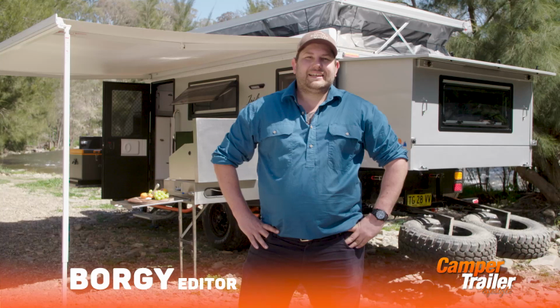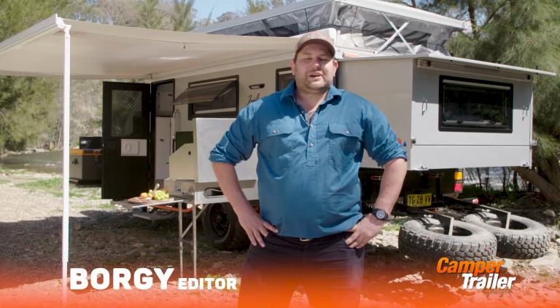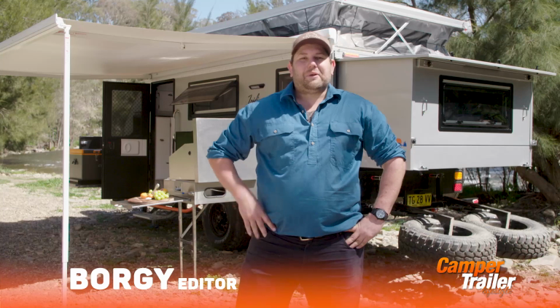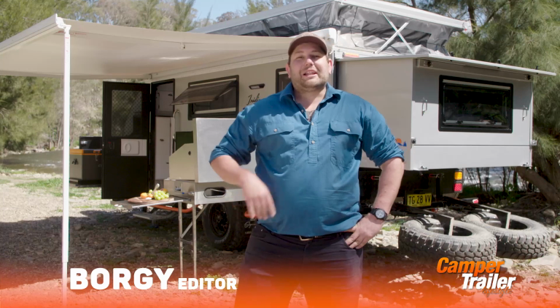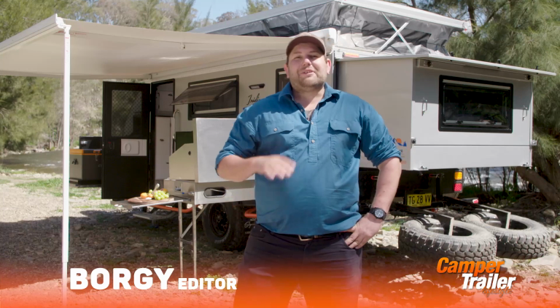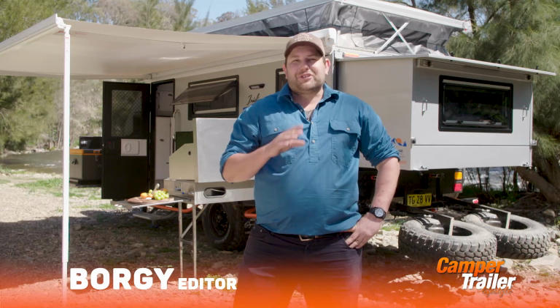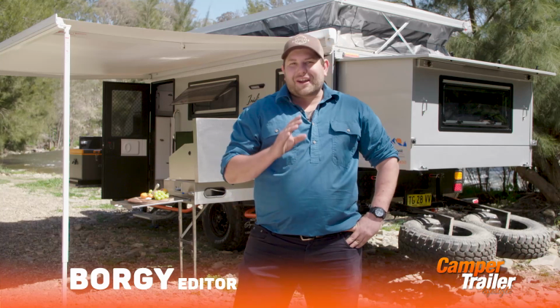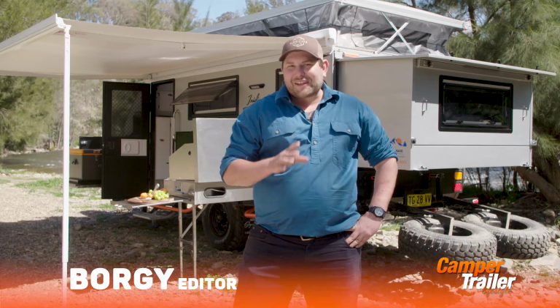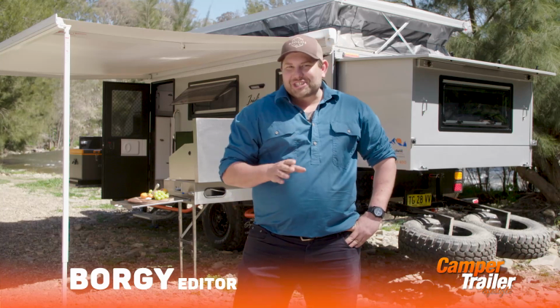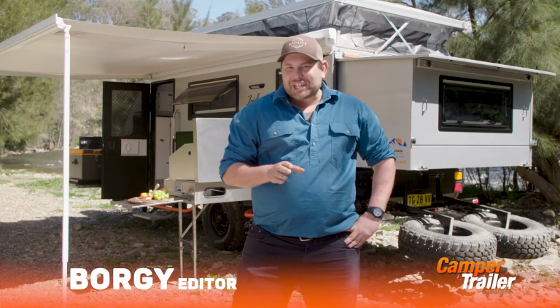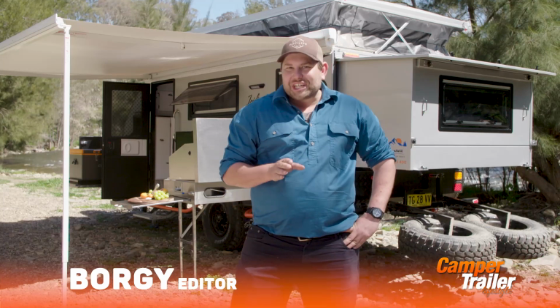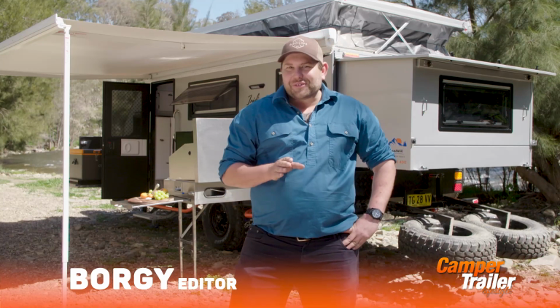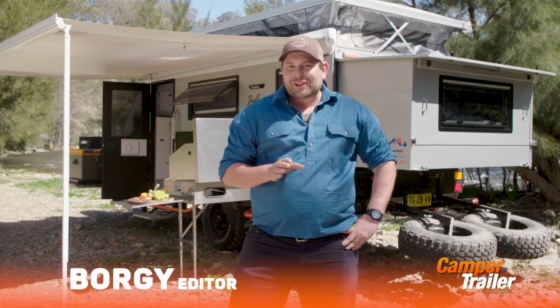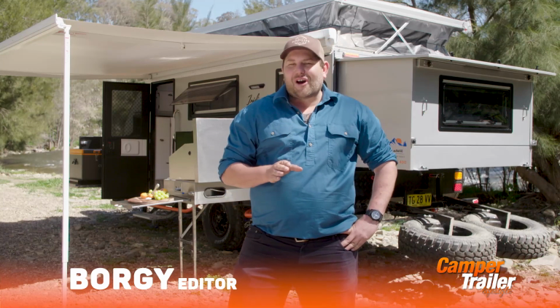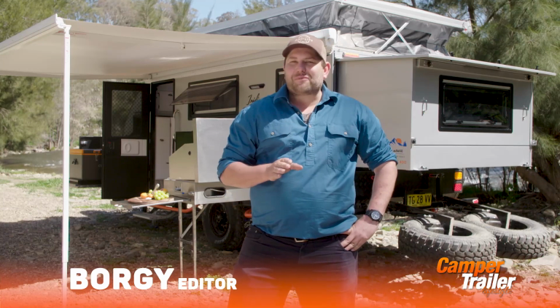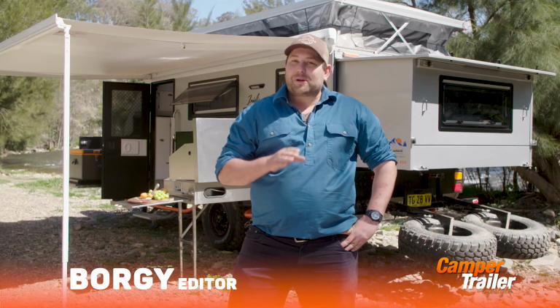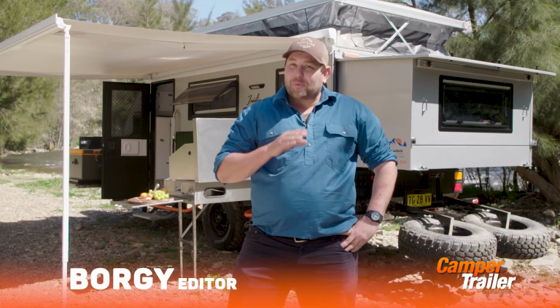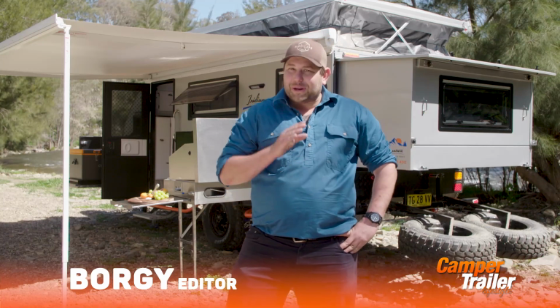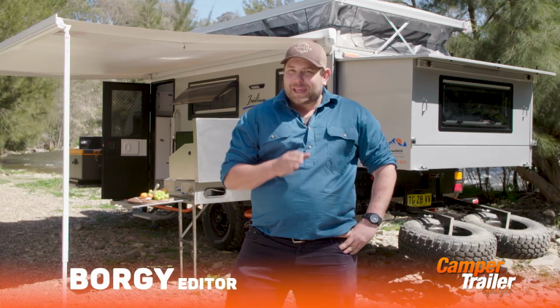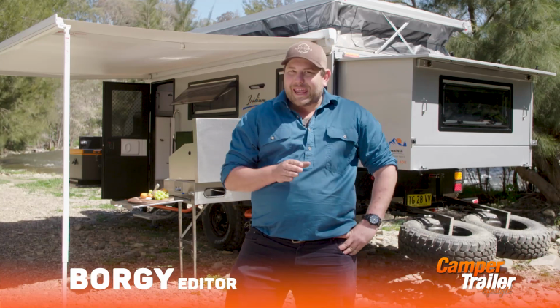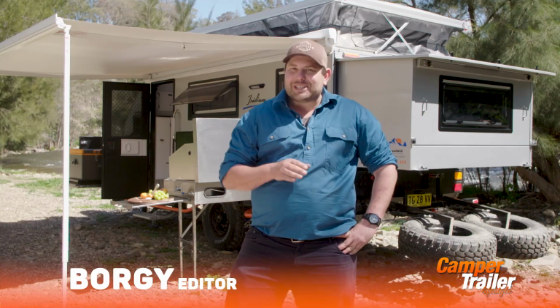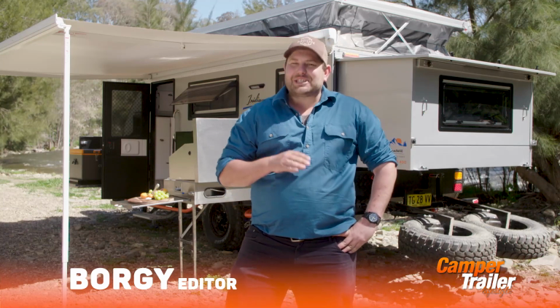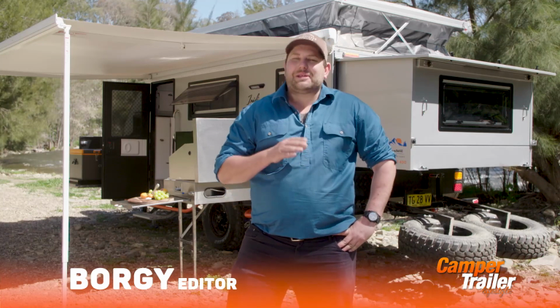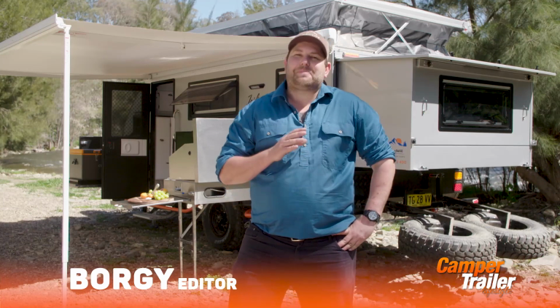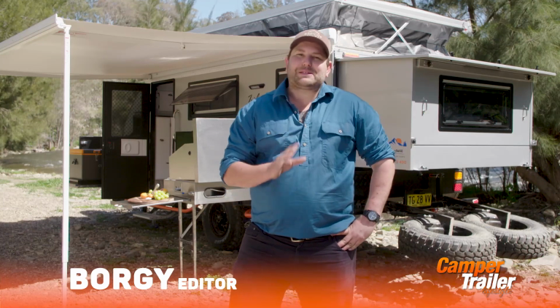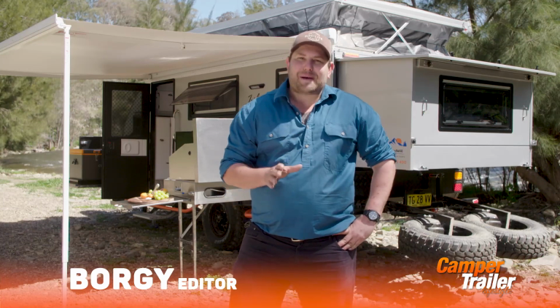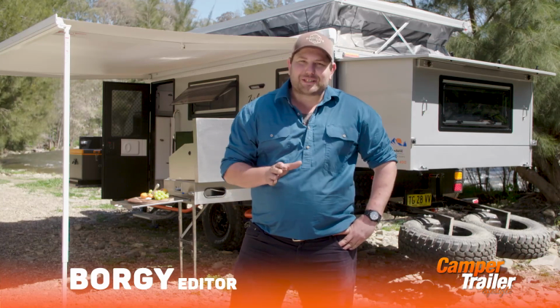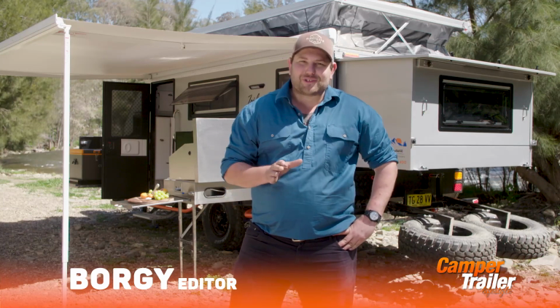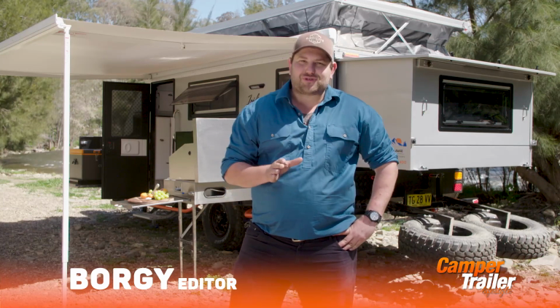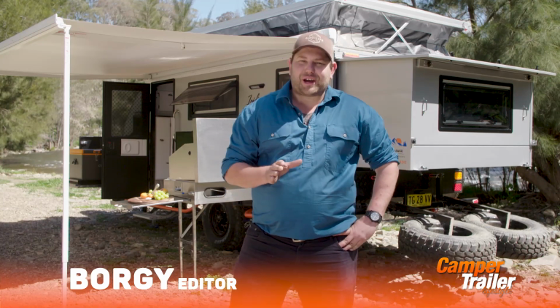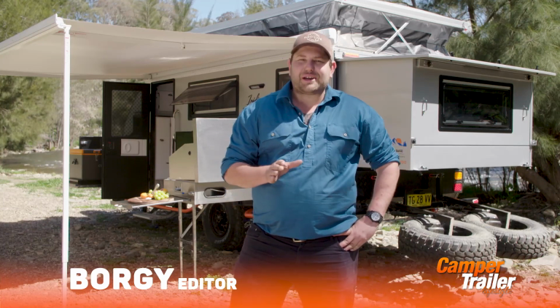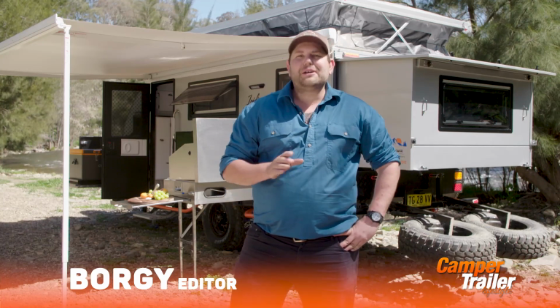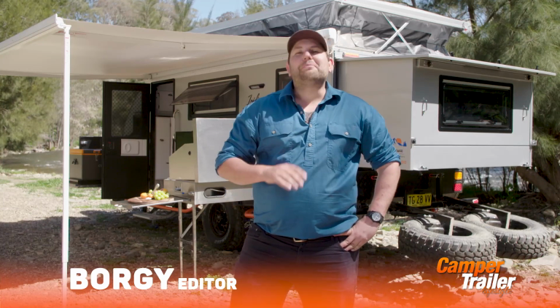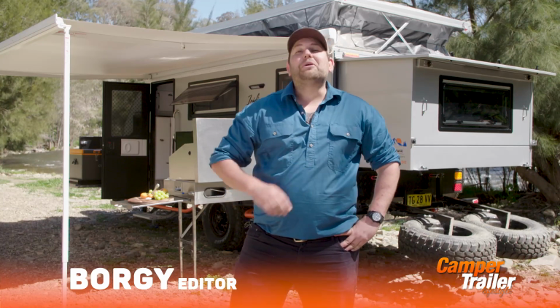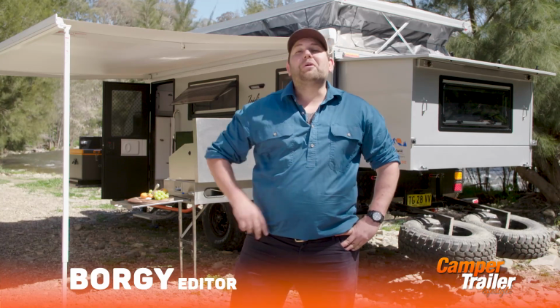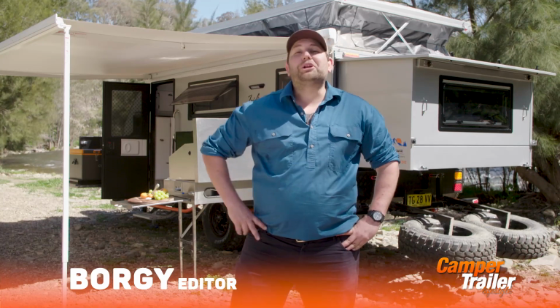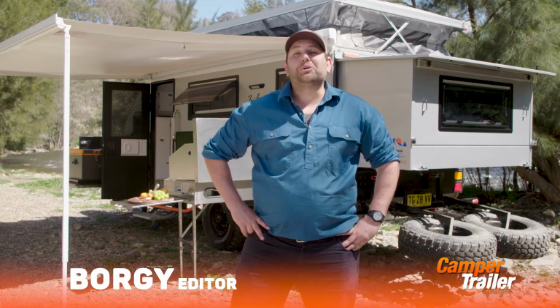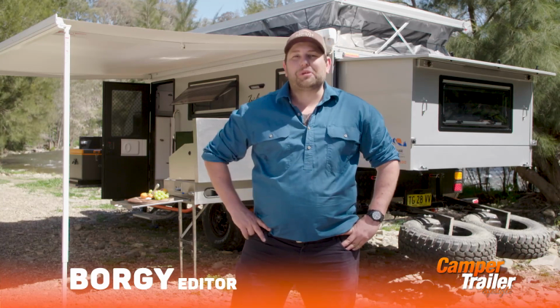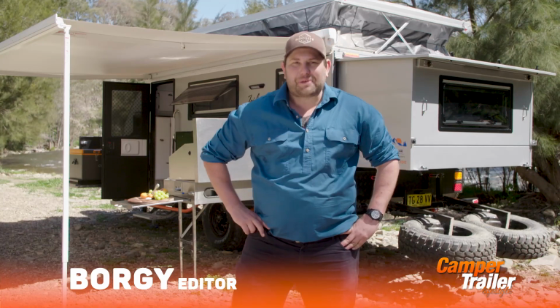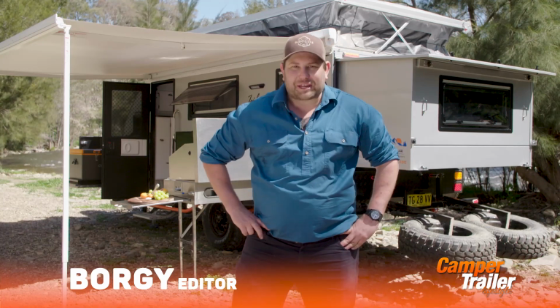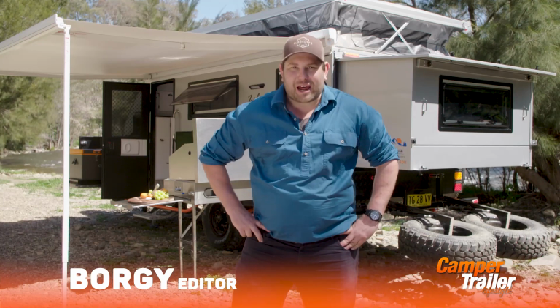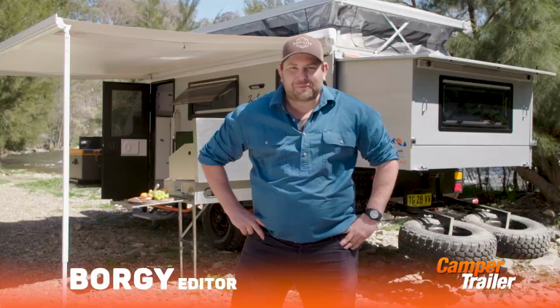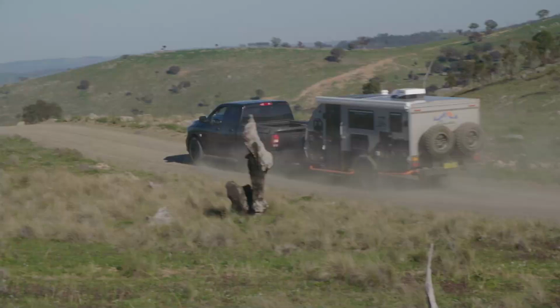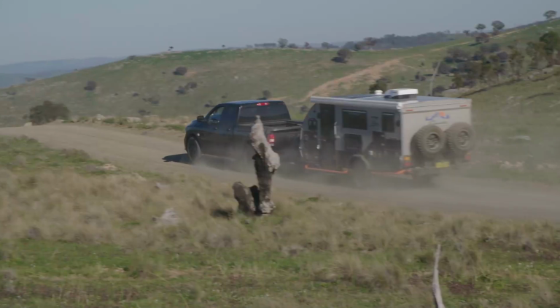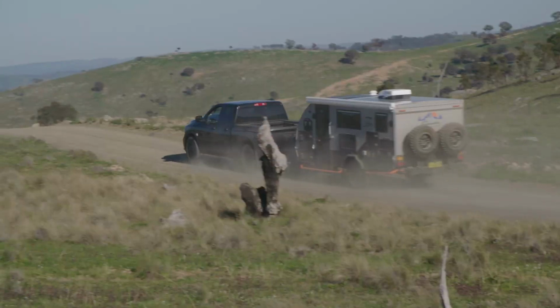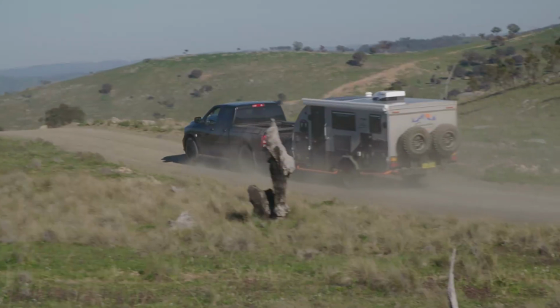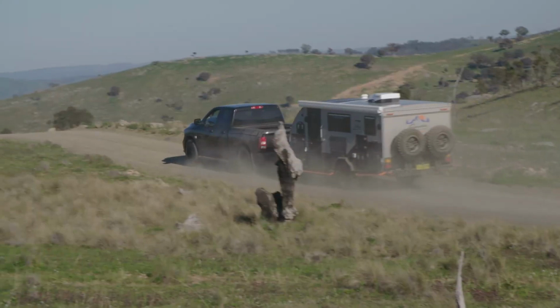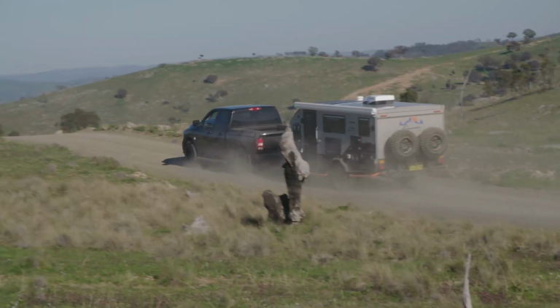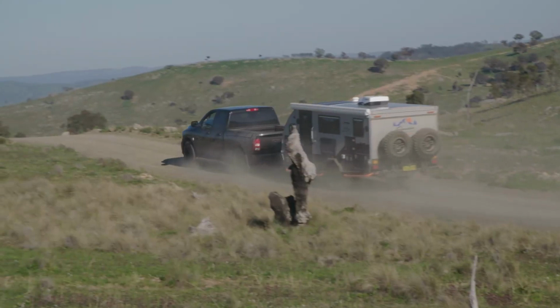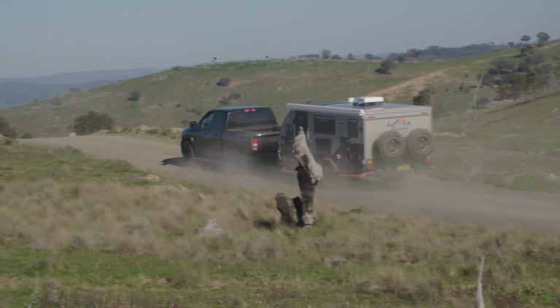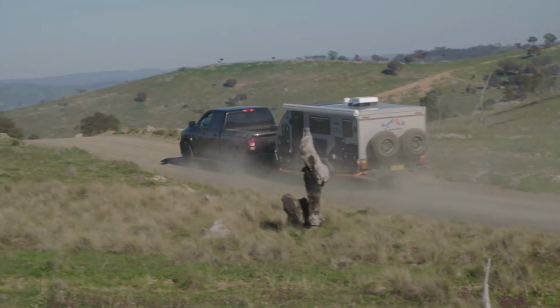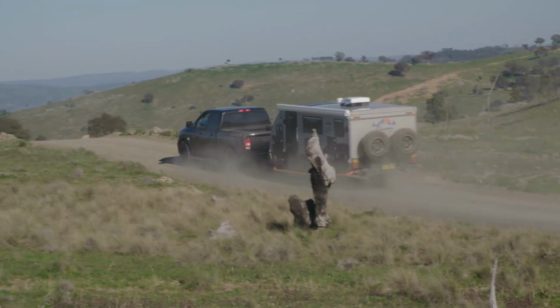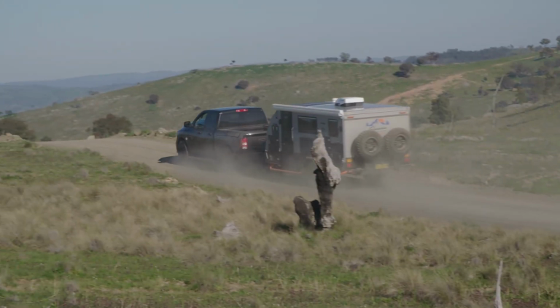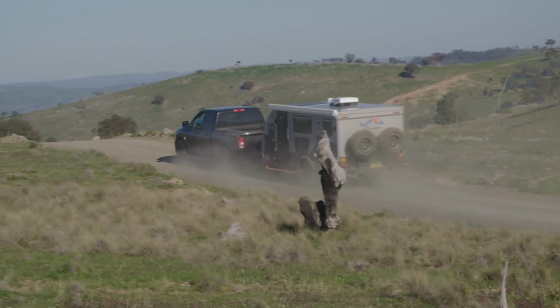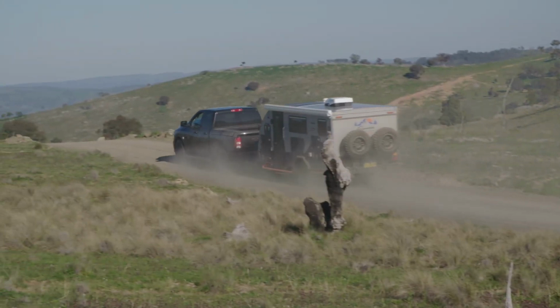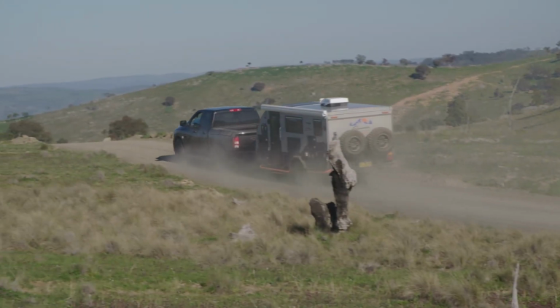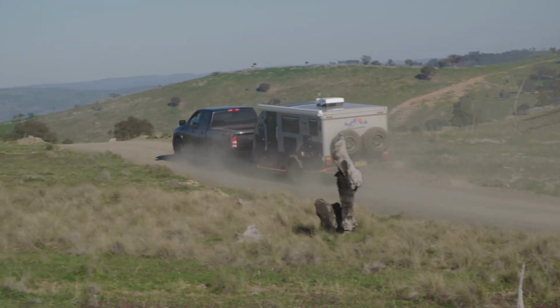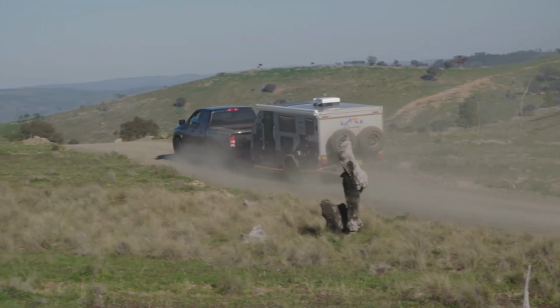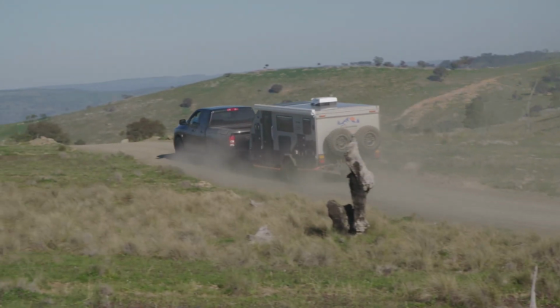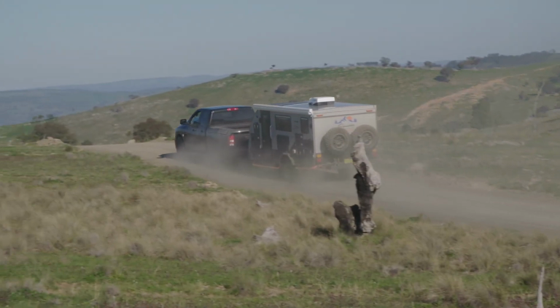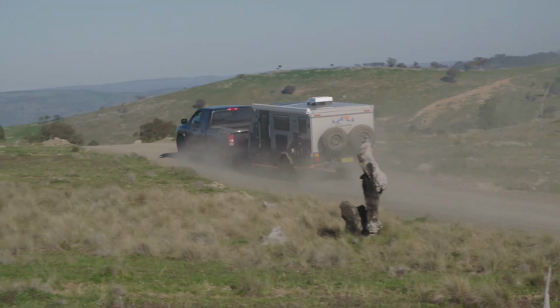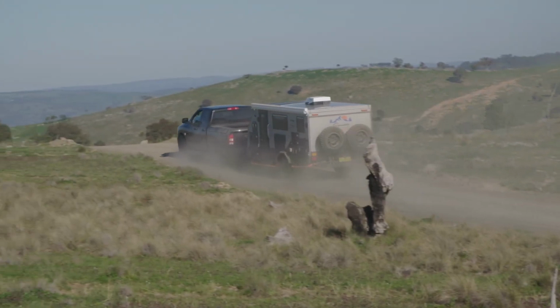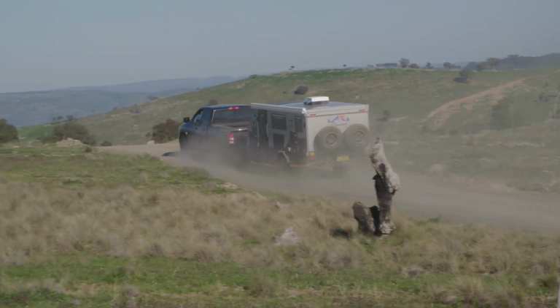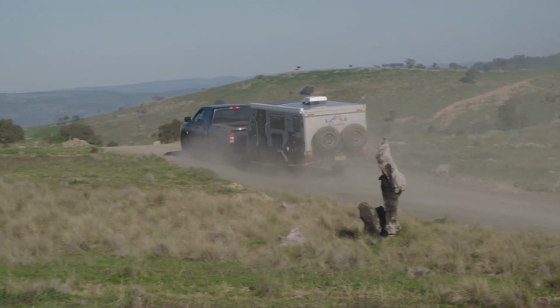If you're at that stage of your life where you want to get out and see the best parts of Australia, but you want to do it with a bit of comfort as well, a hybrid camper trailer could be for you.